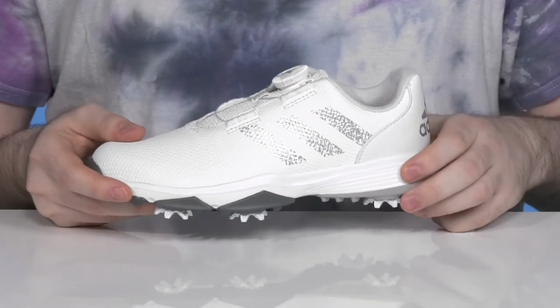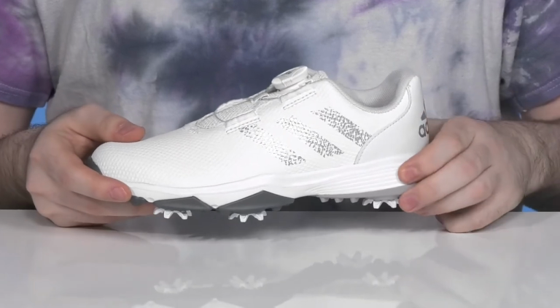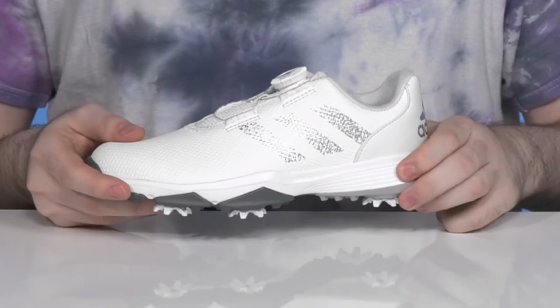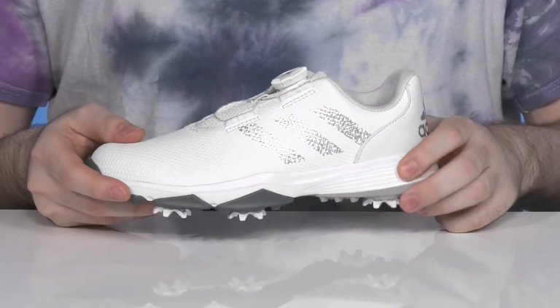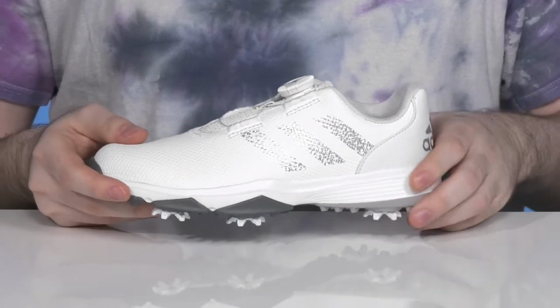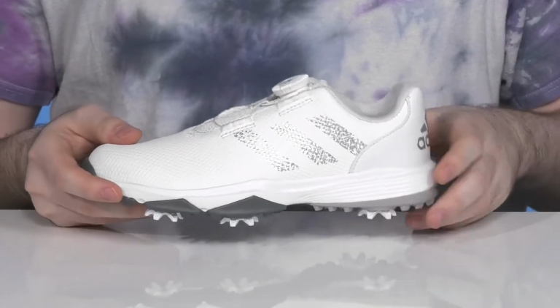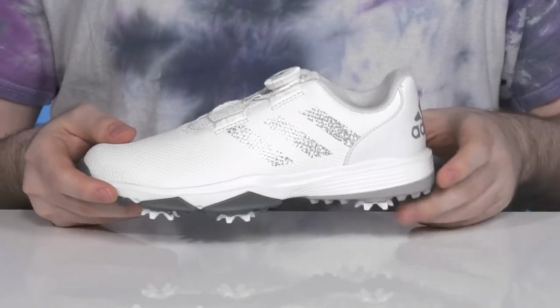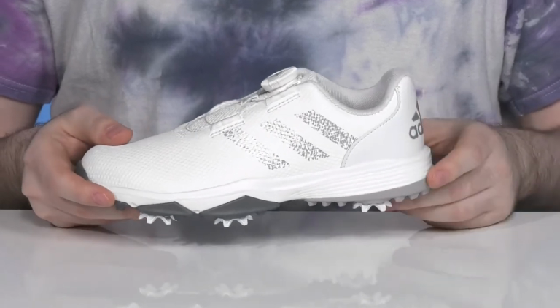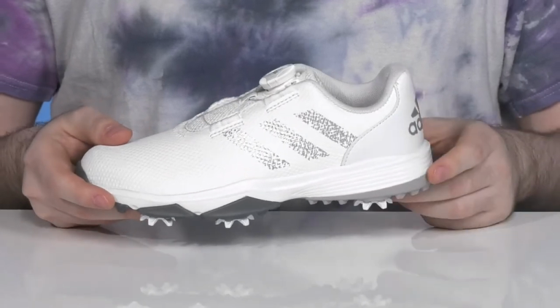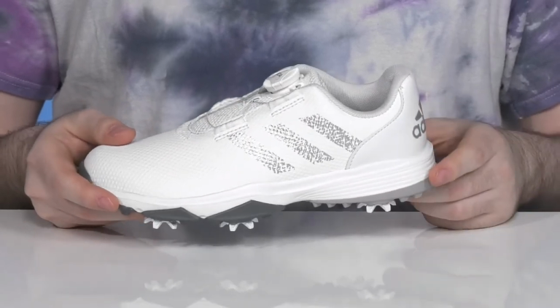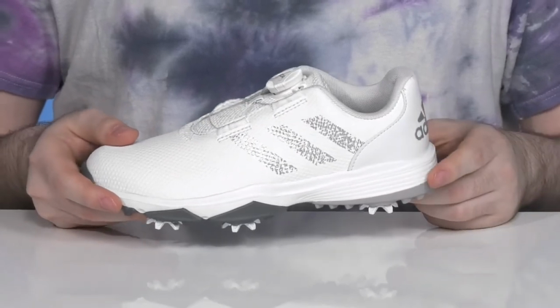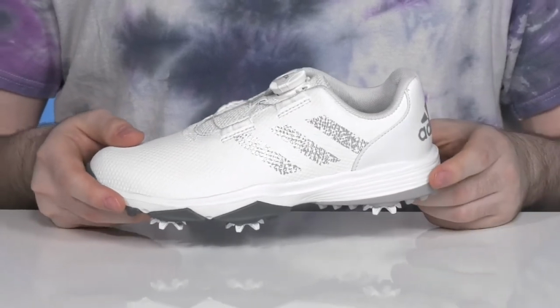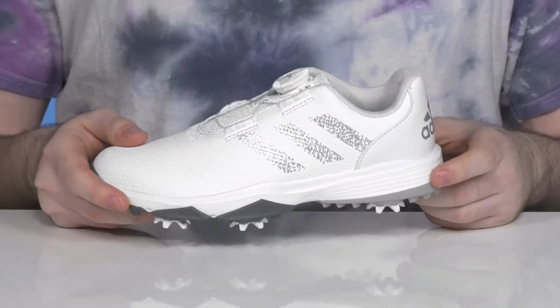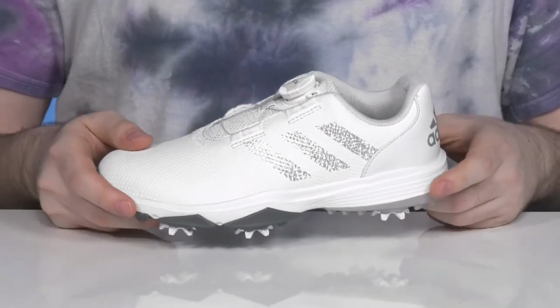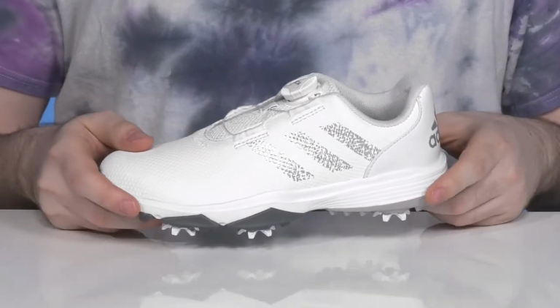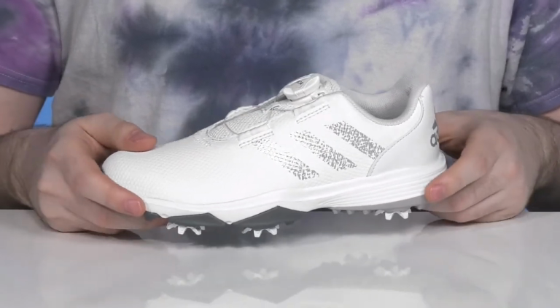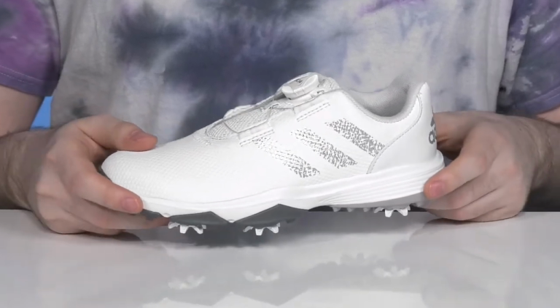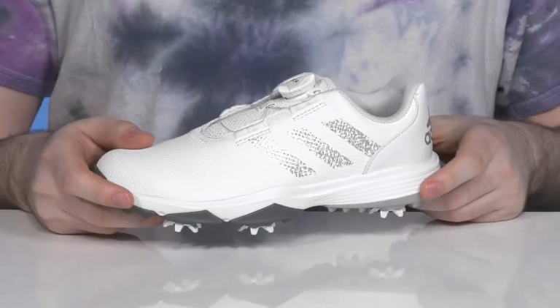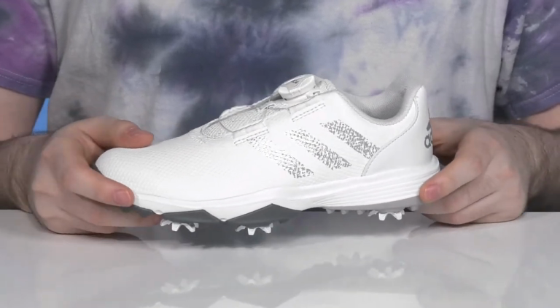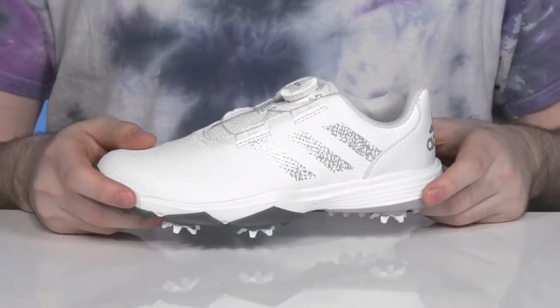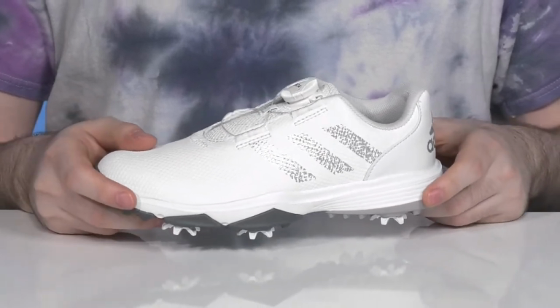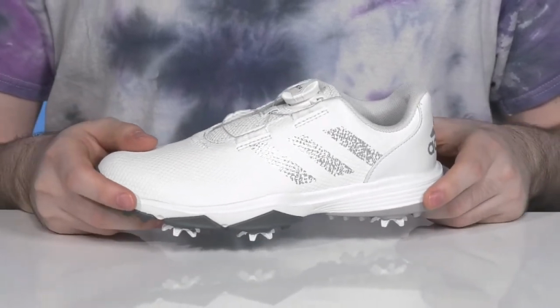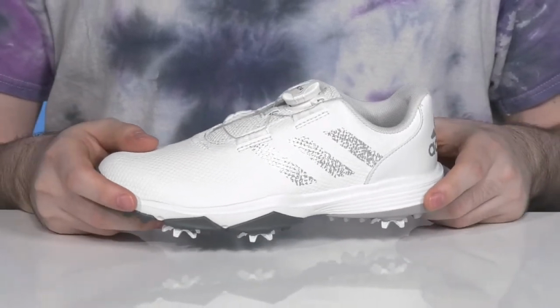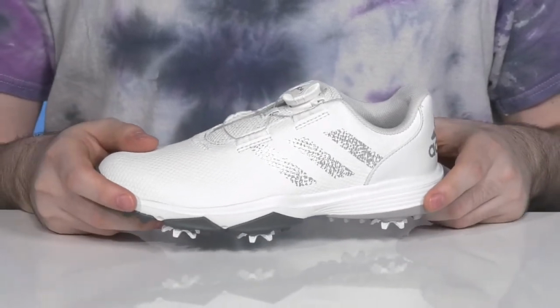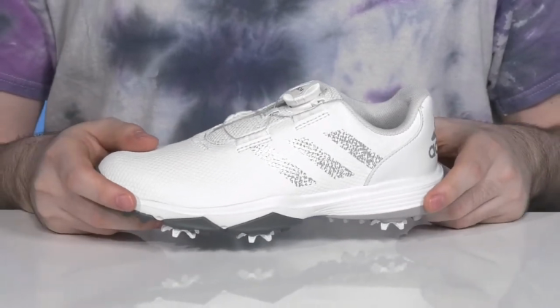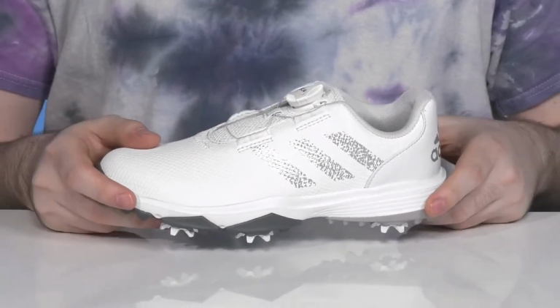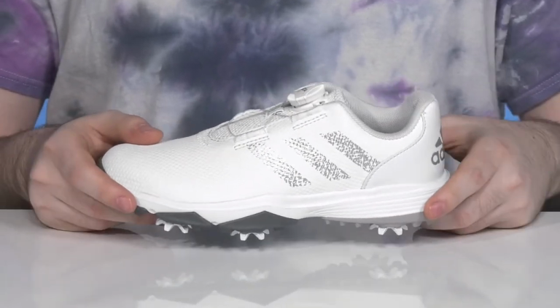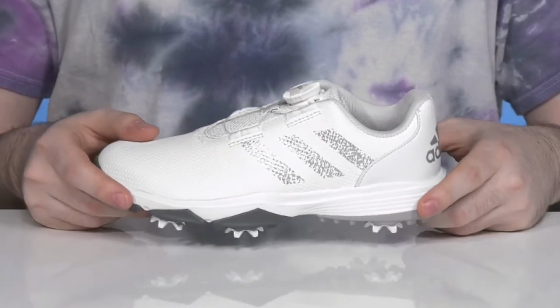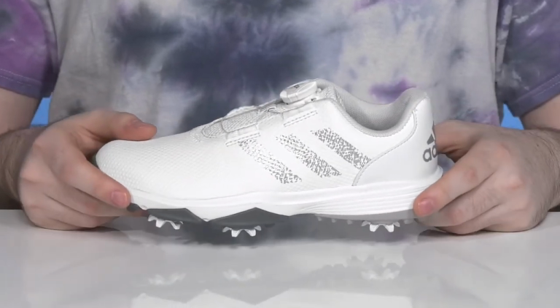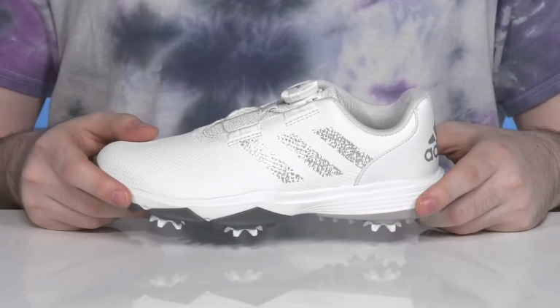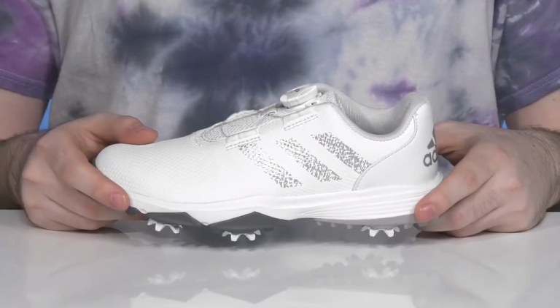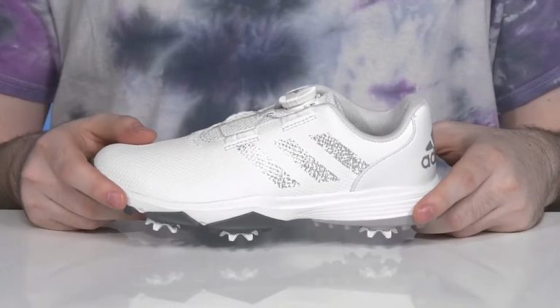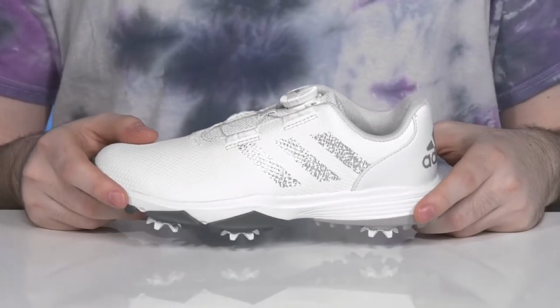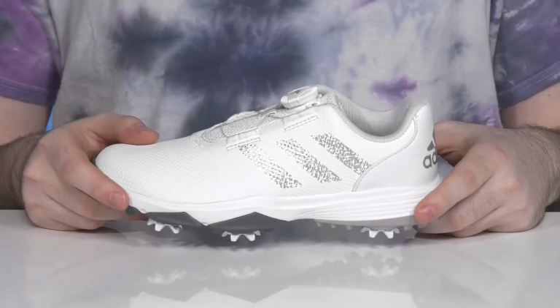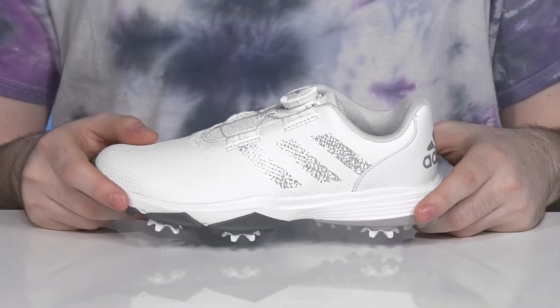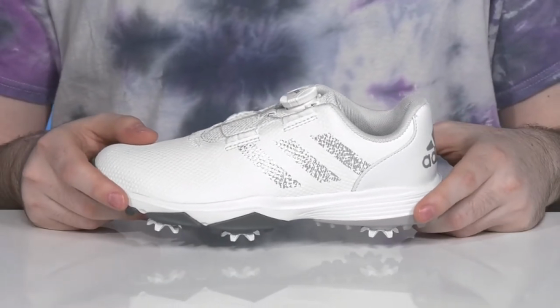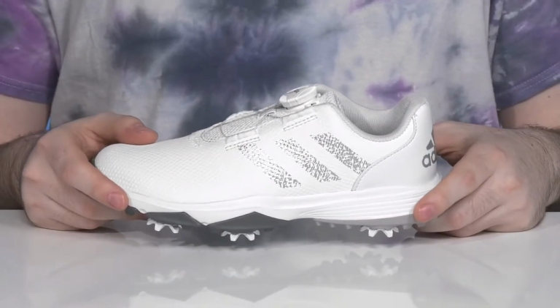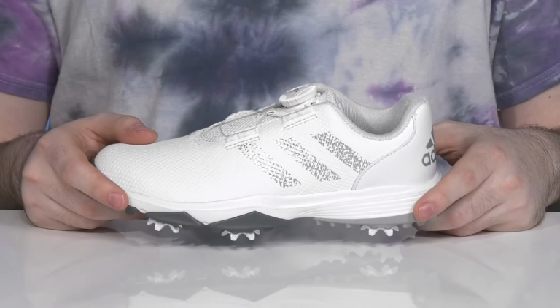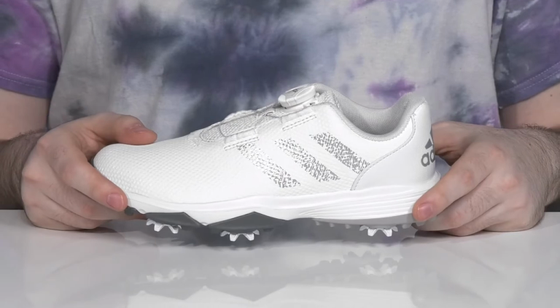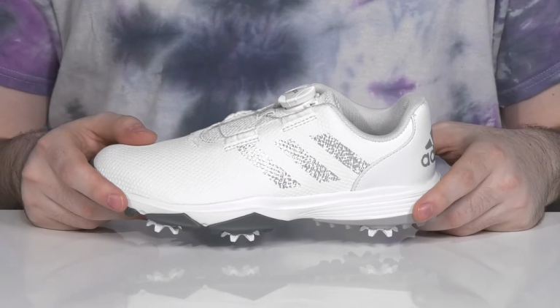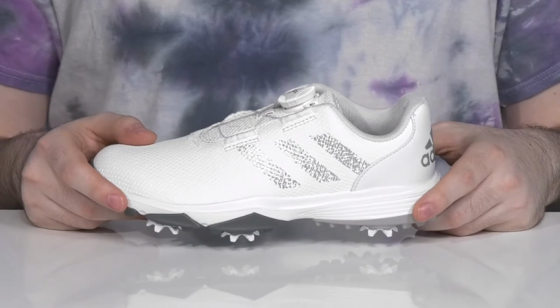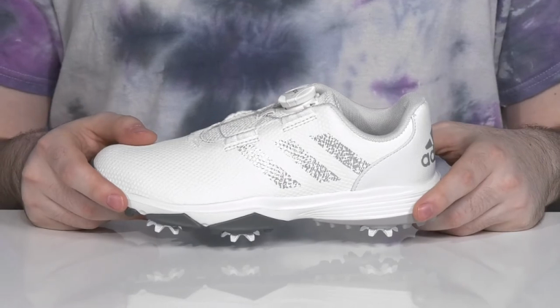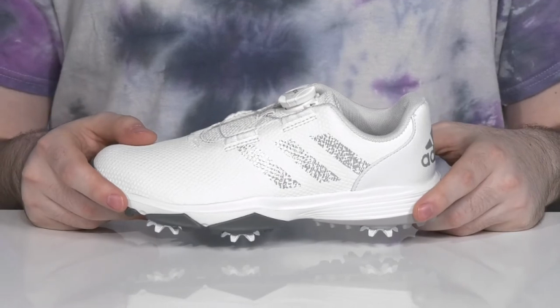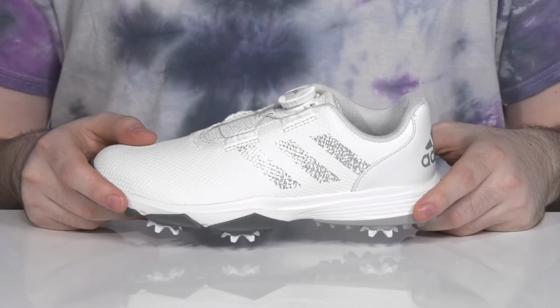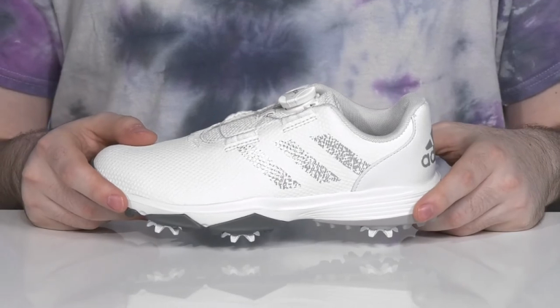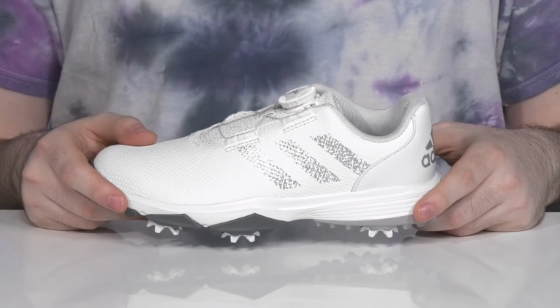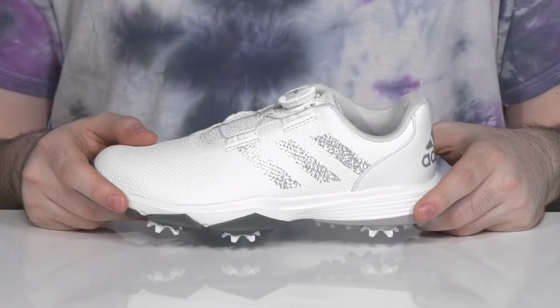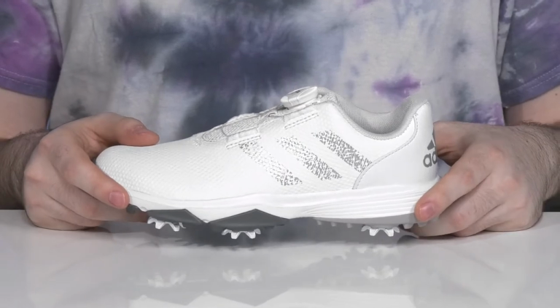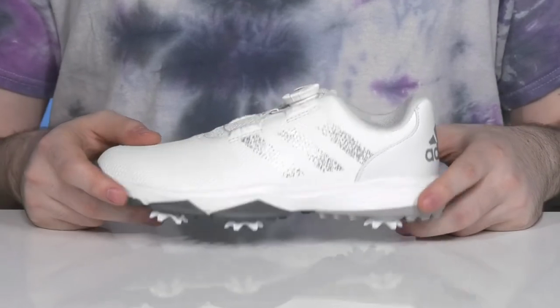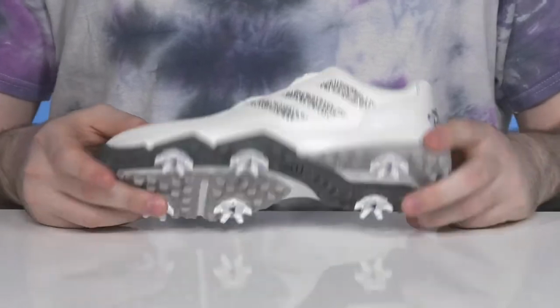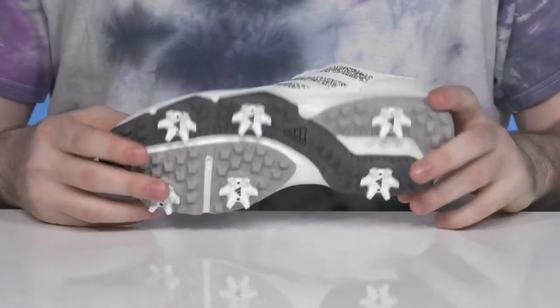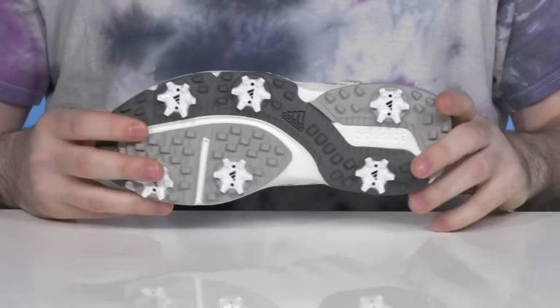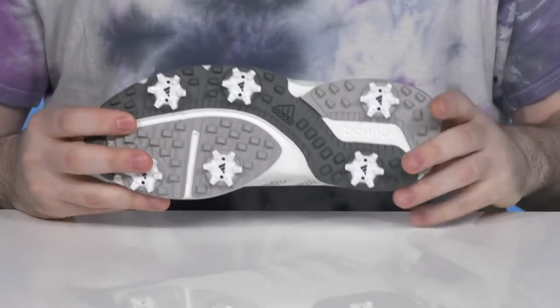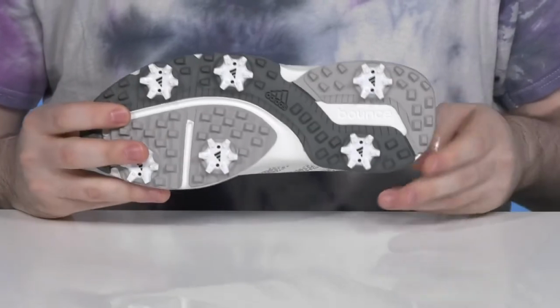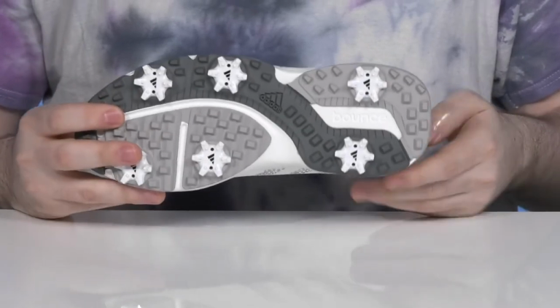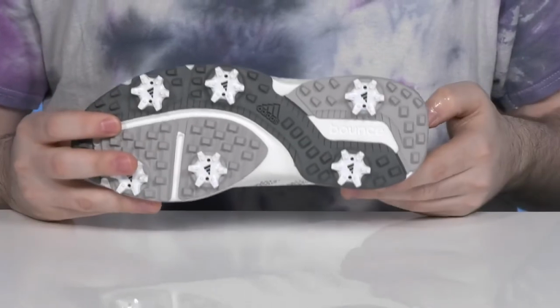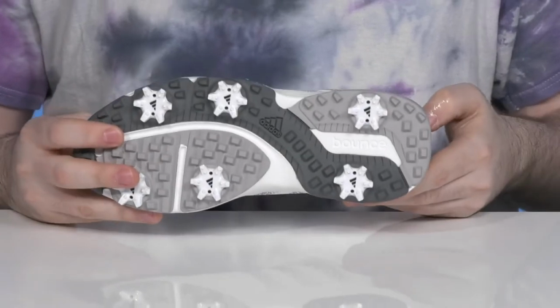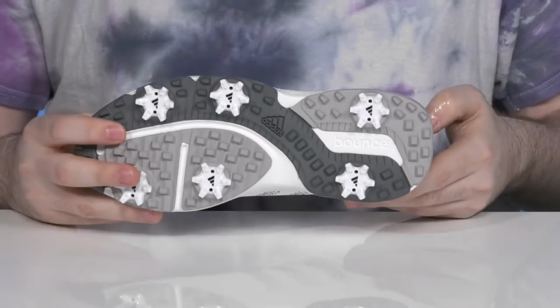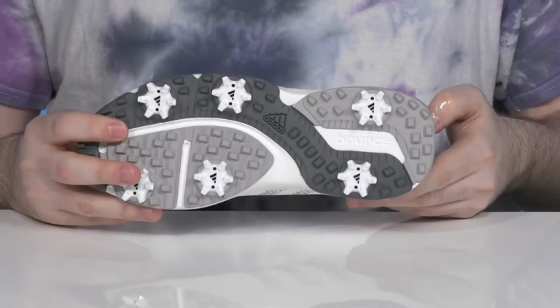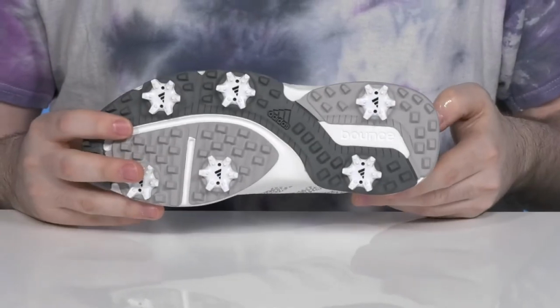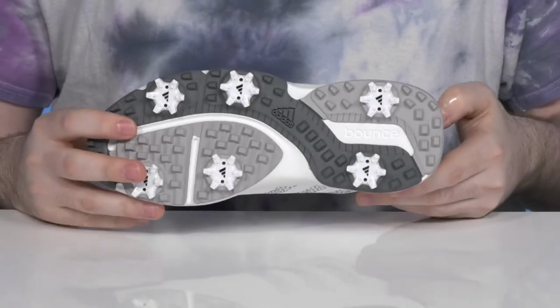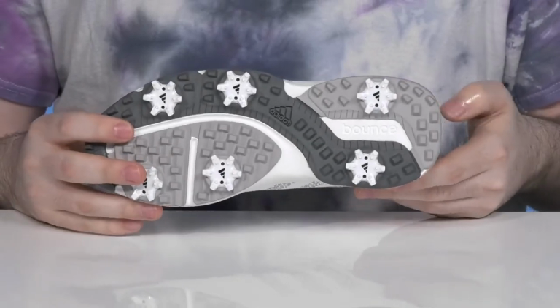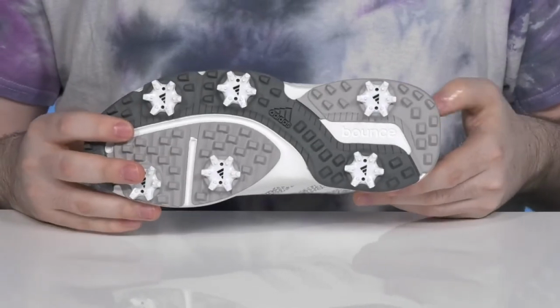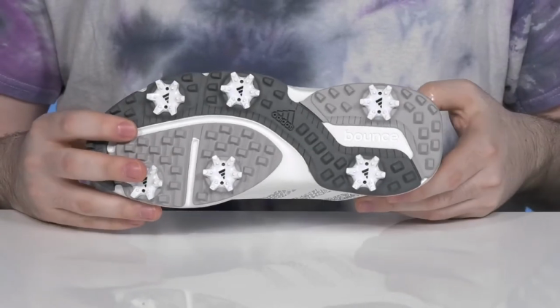The midsole is Boost EVA offering great shock absorption and energy return, and it's all going to stay stable with a cleated outsole.